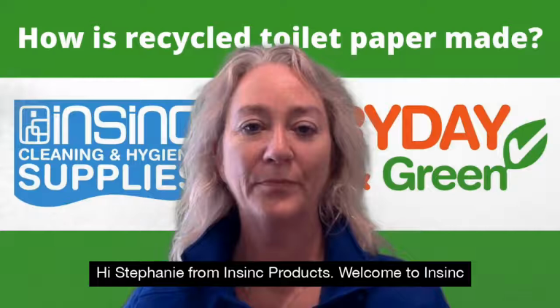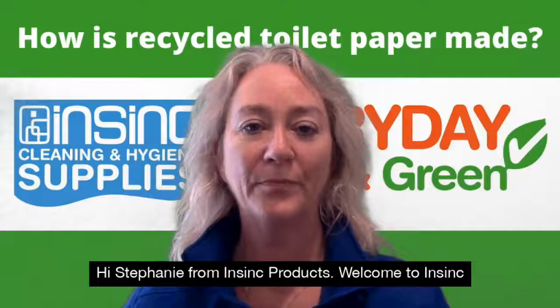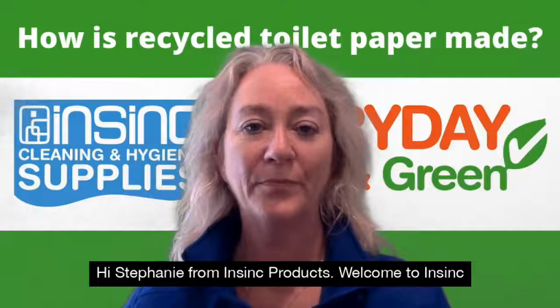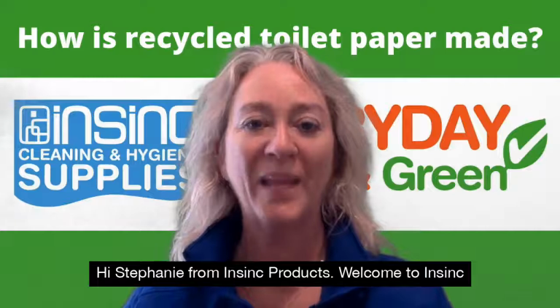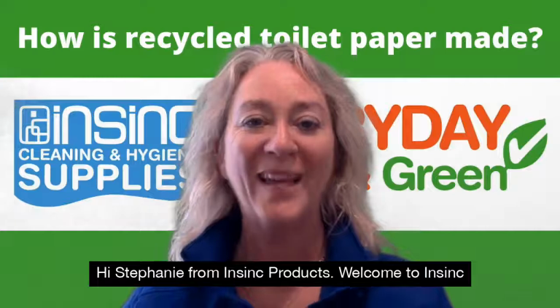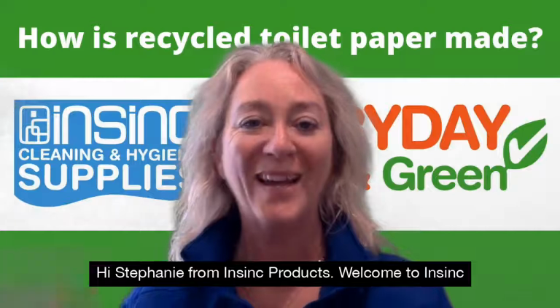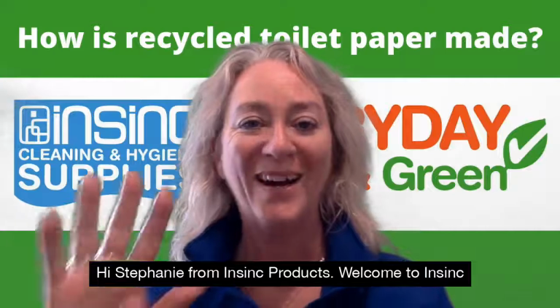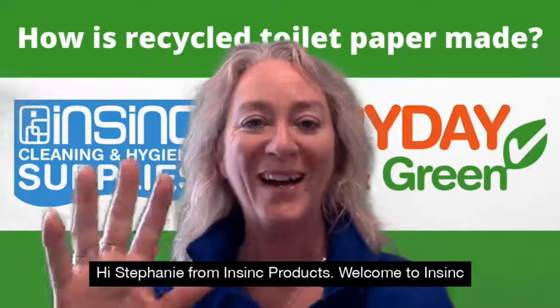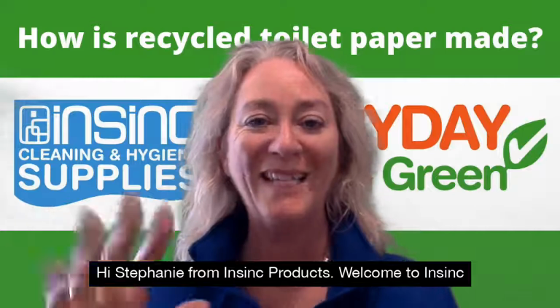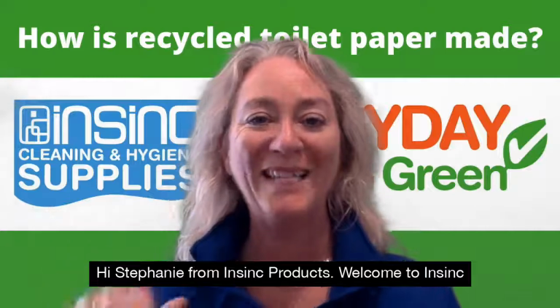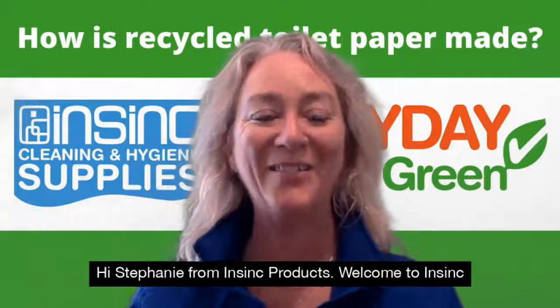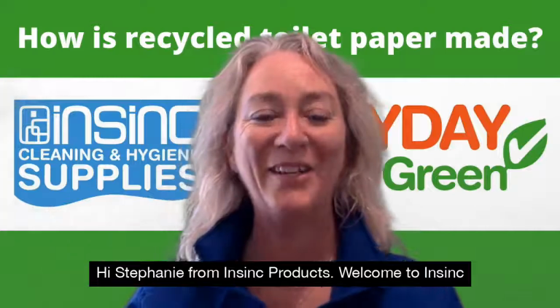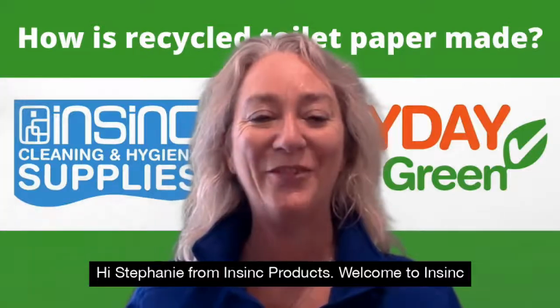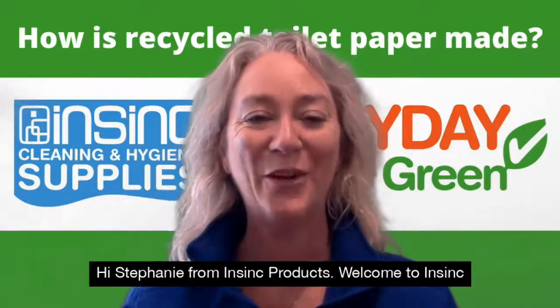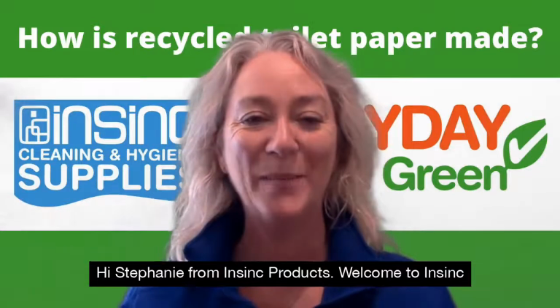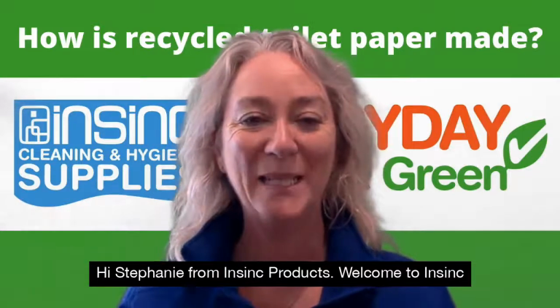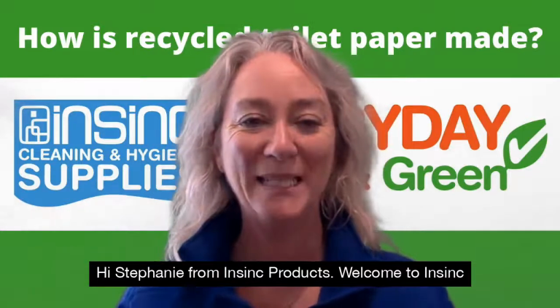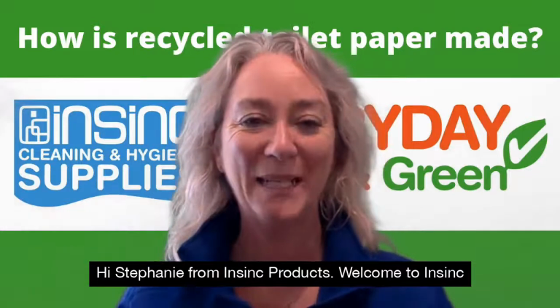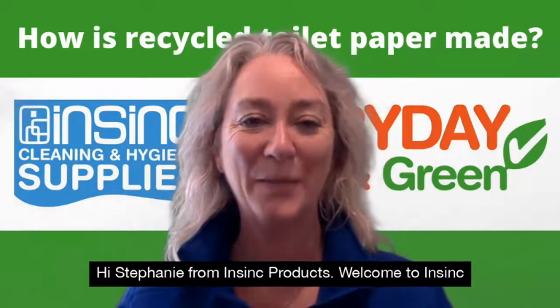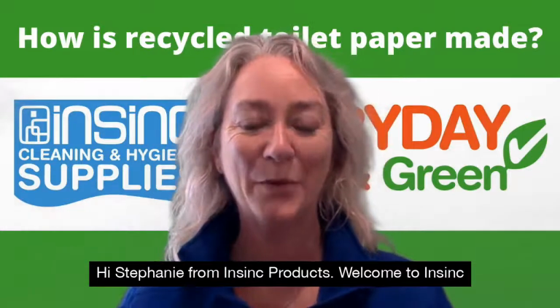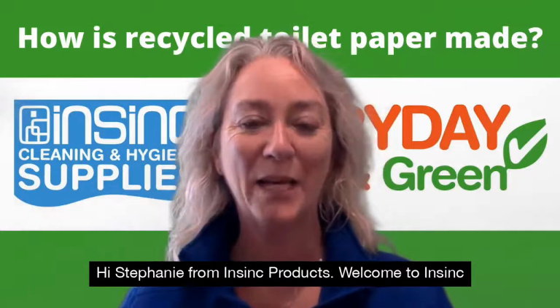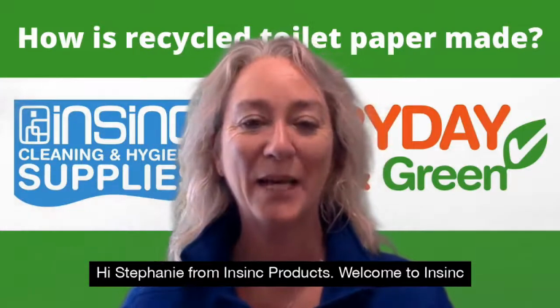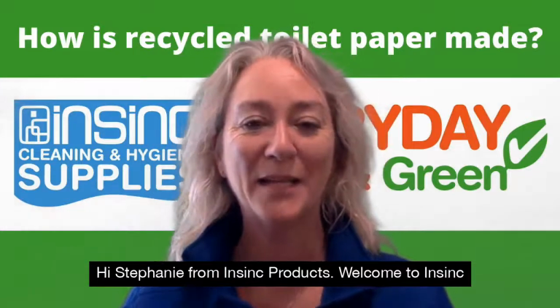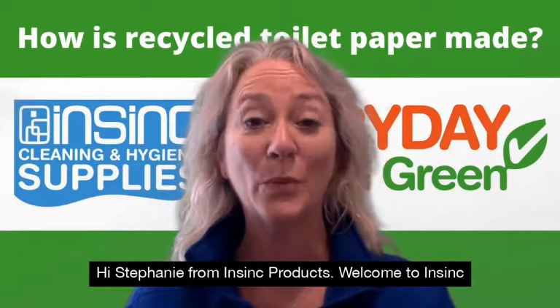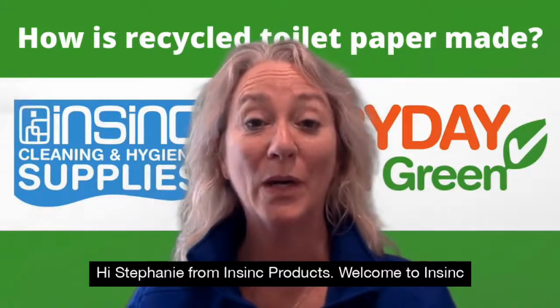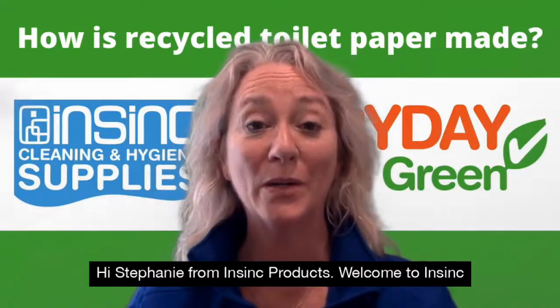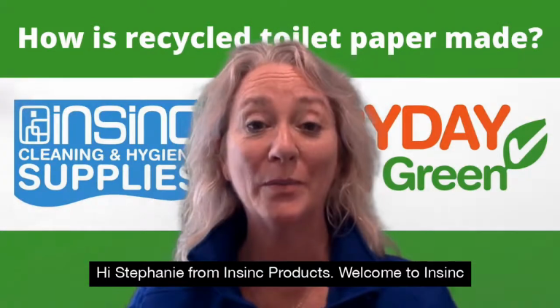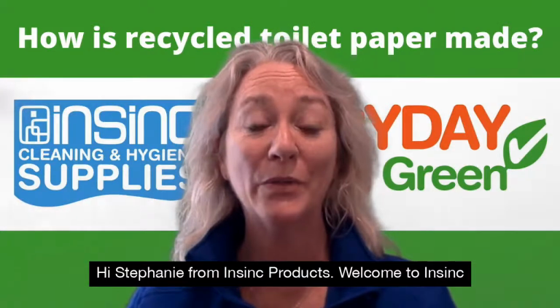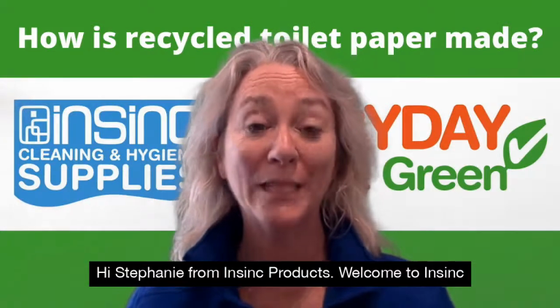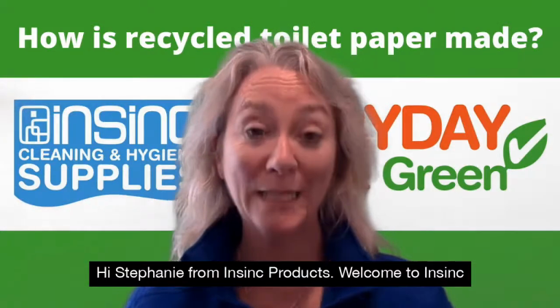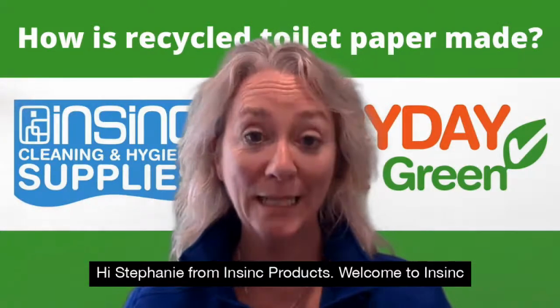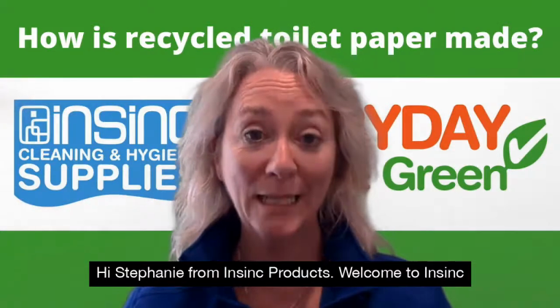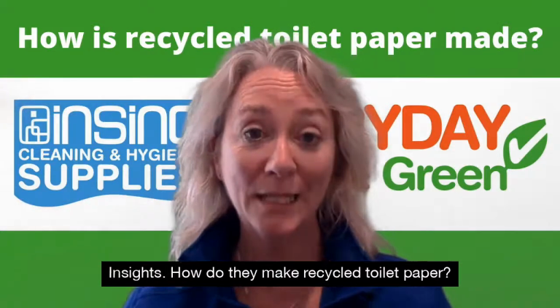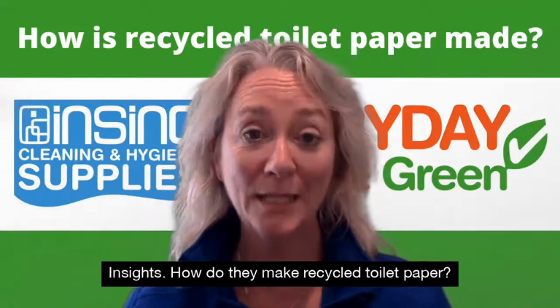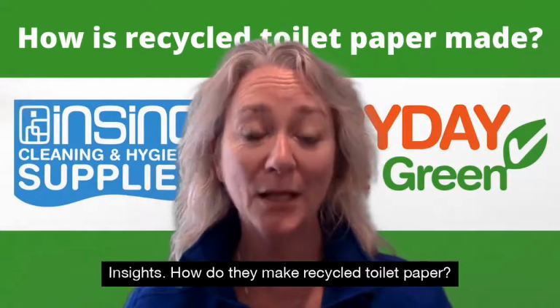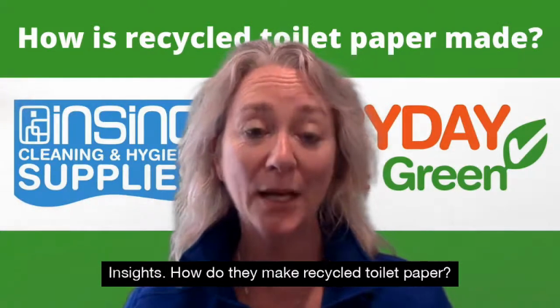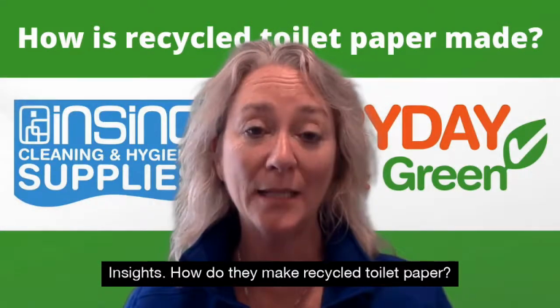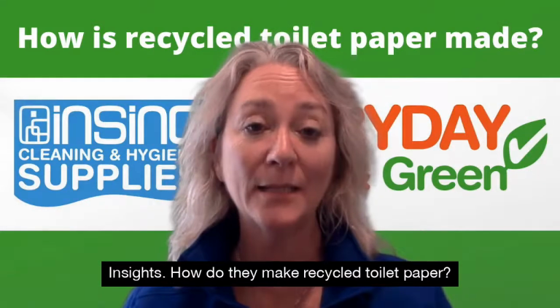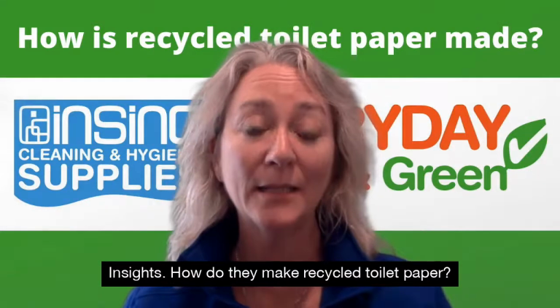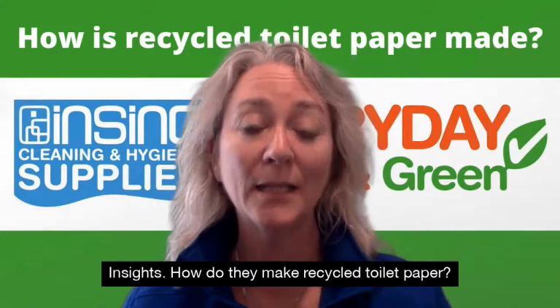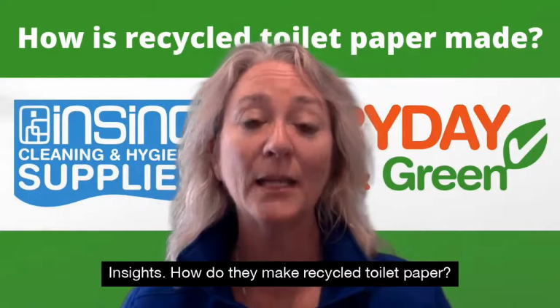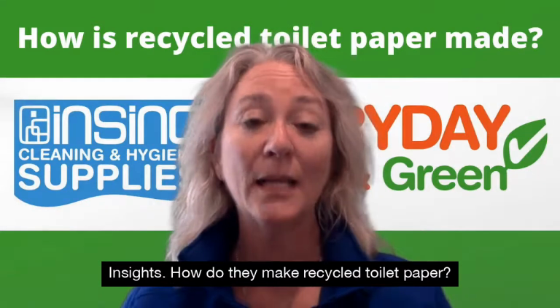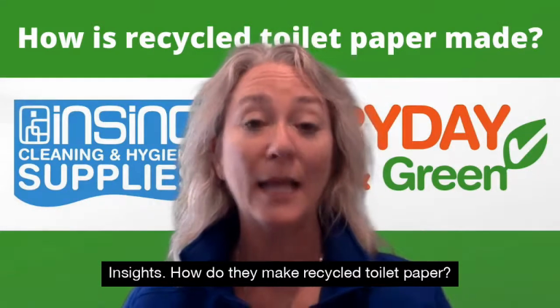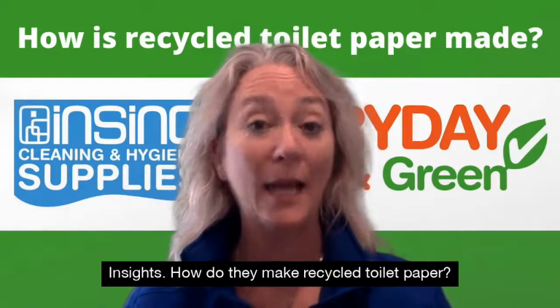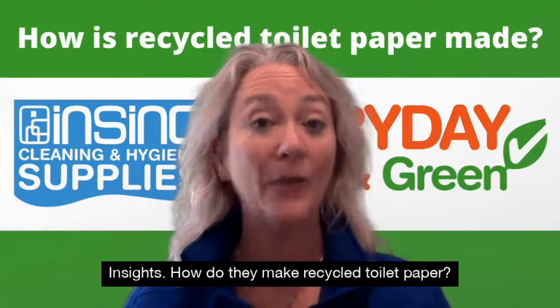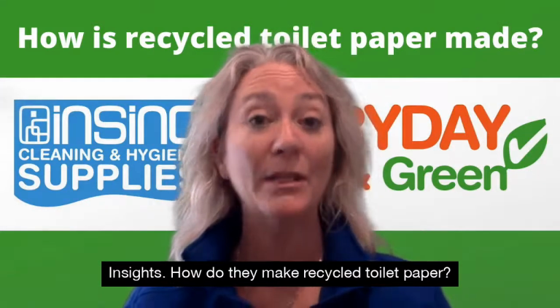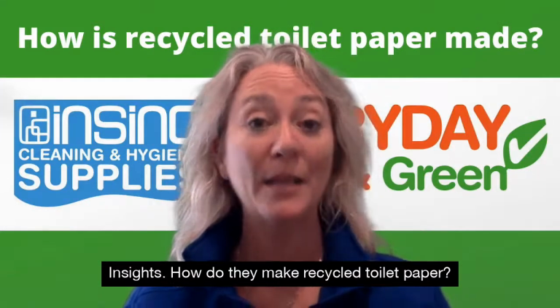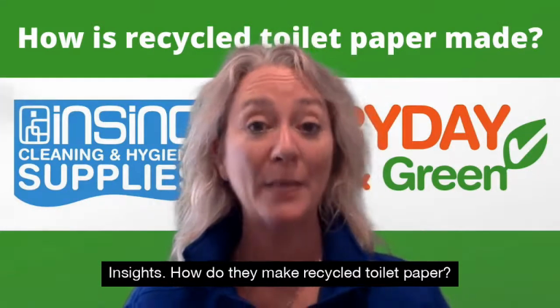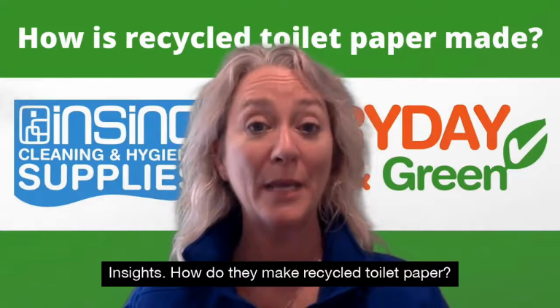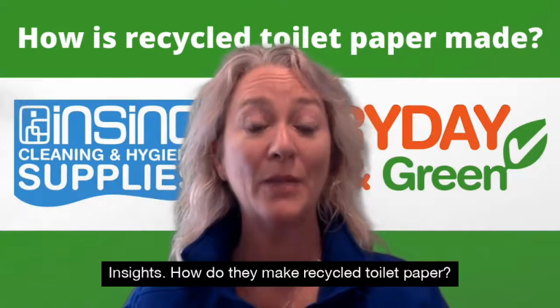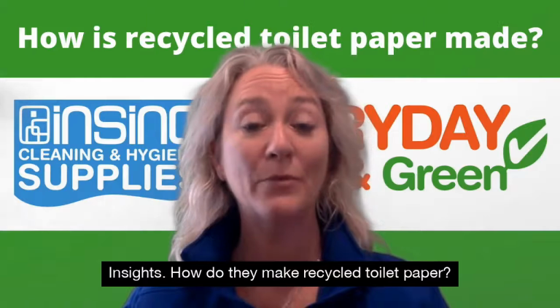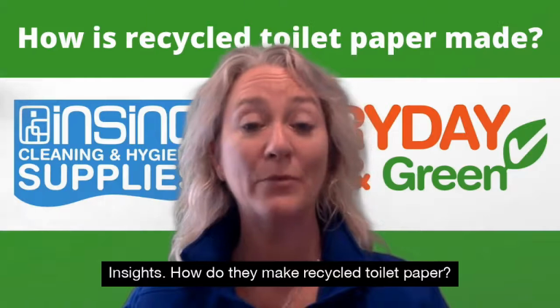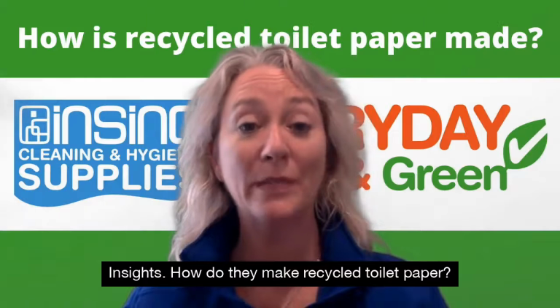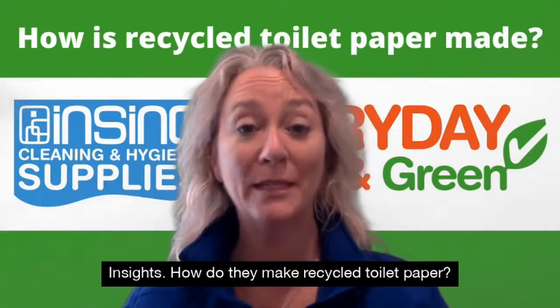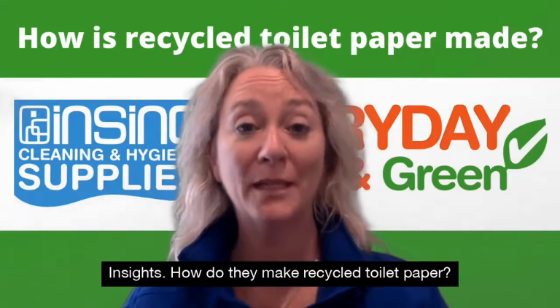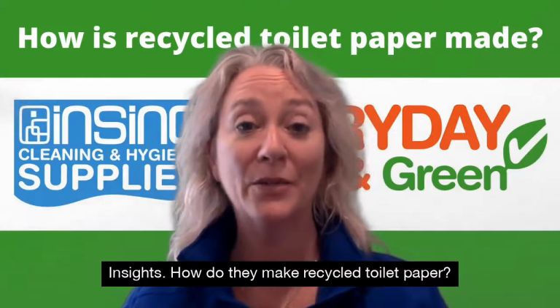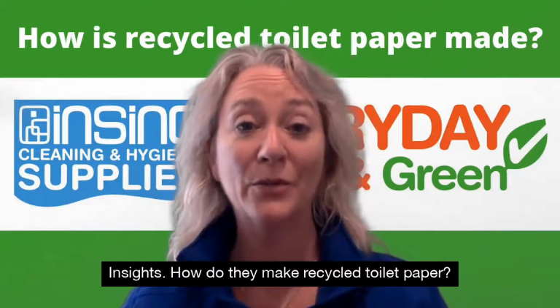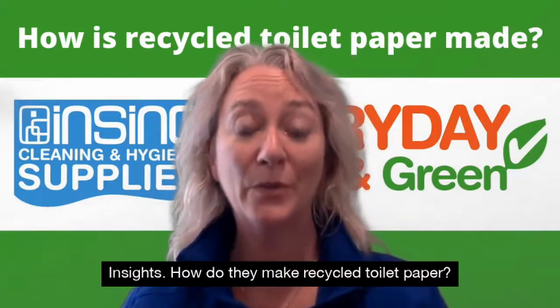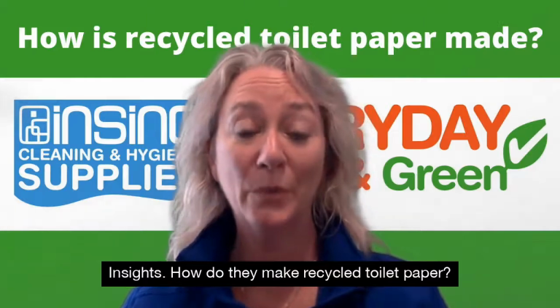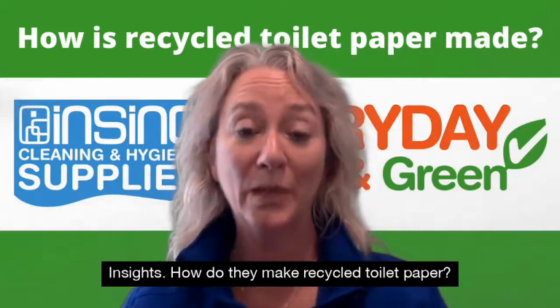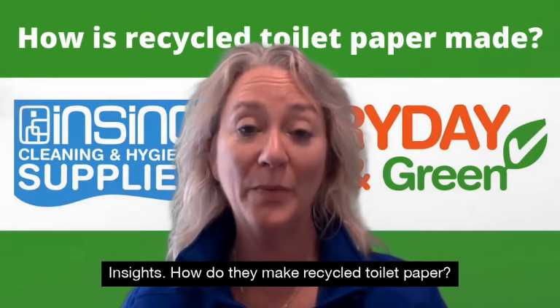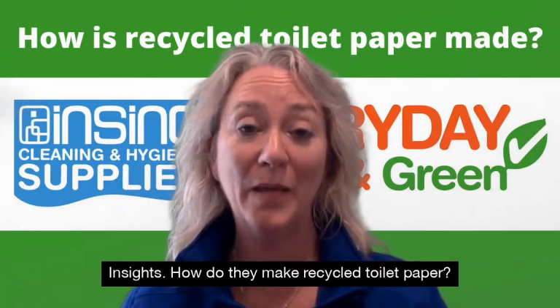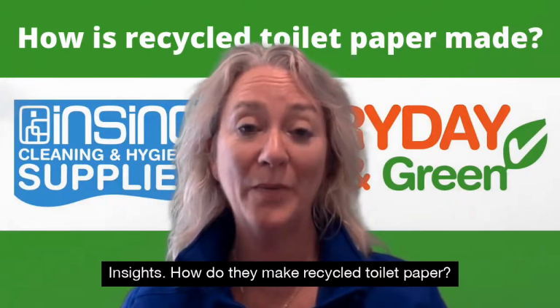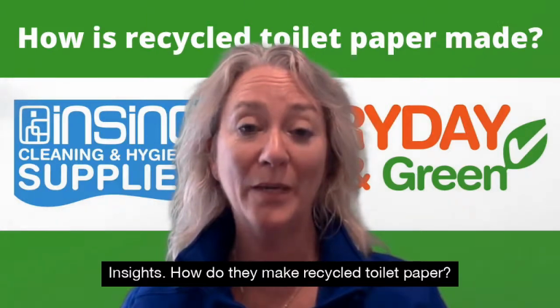Hi, Stephanie from InSync Products. Welcome to InSync Insights. How do they make recycled toilet paper?